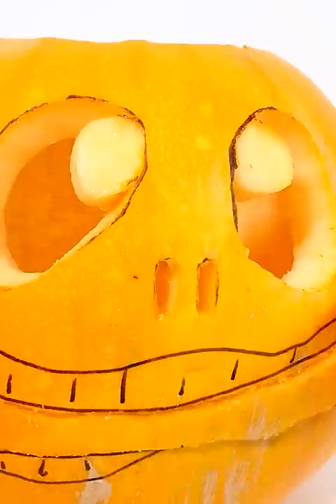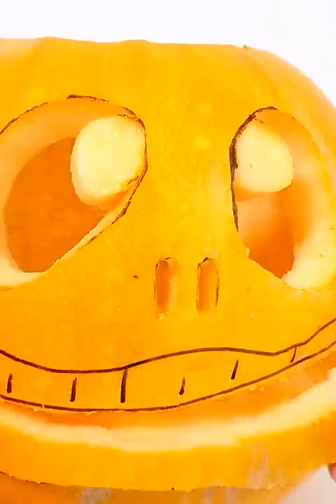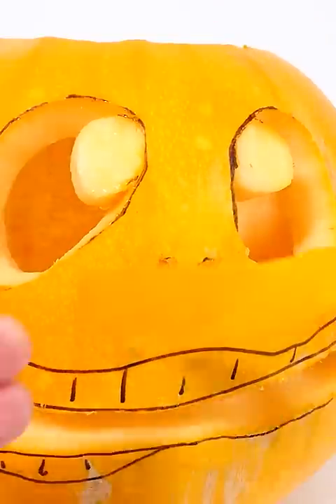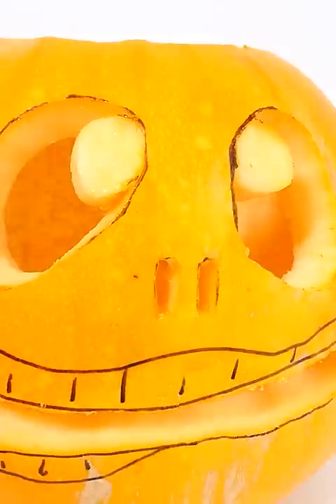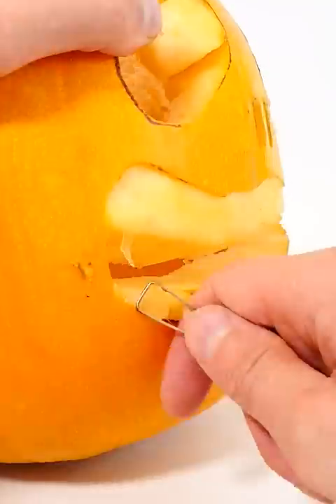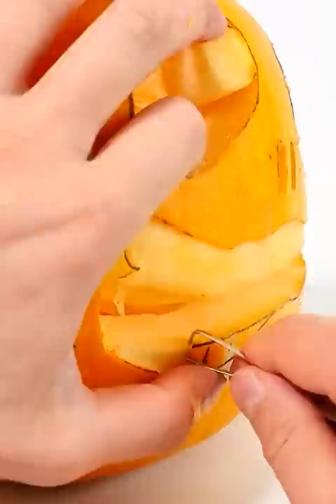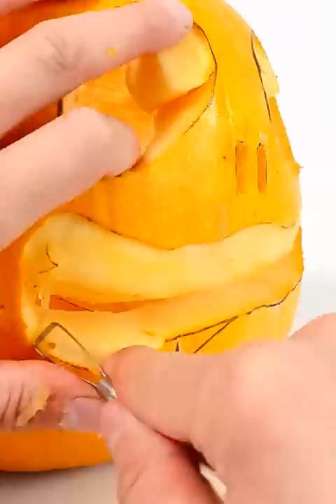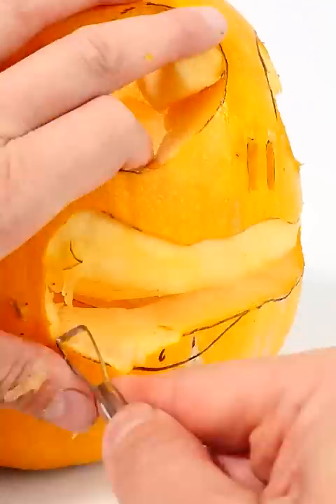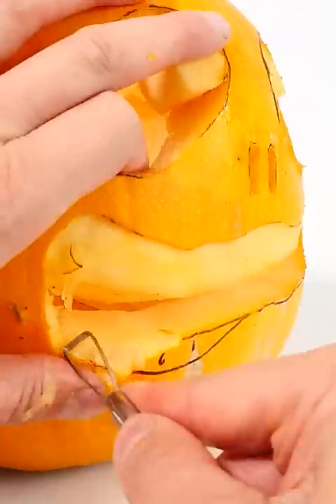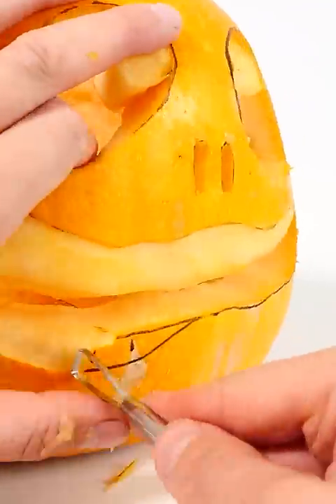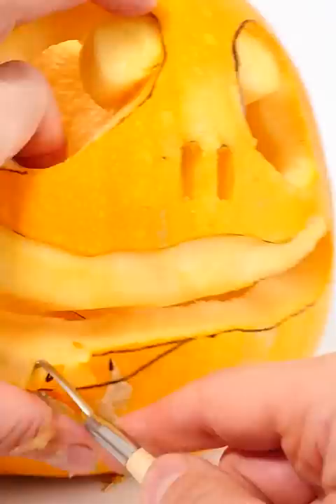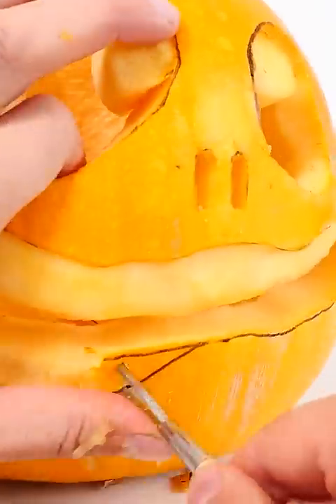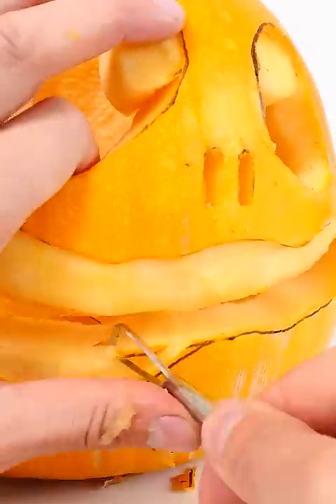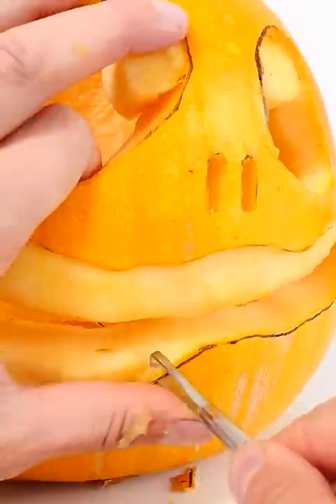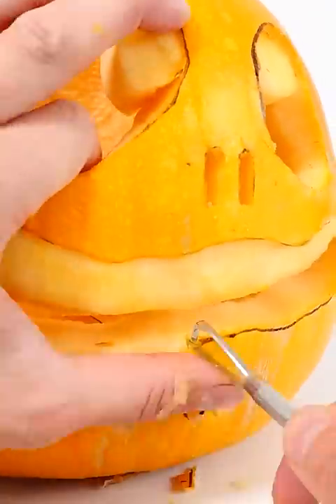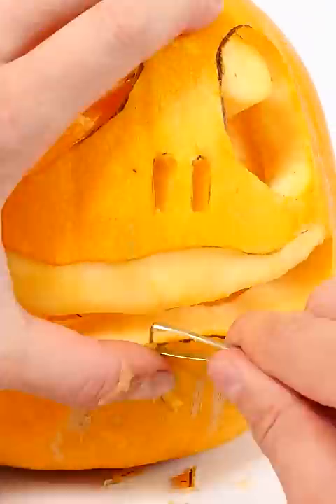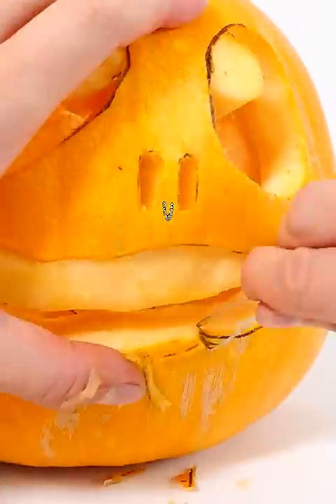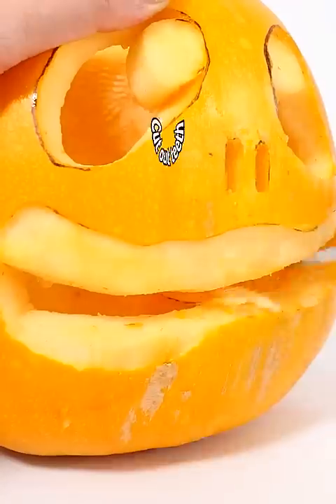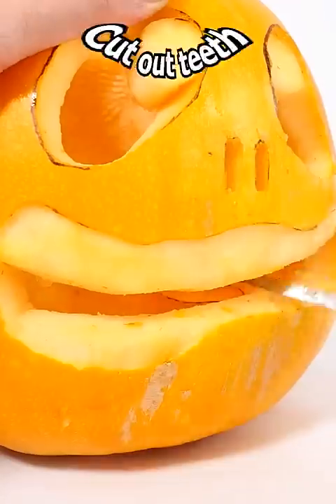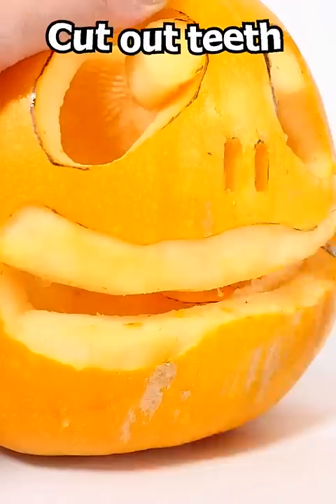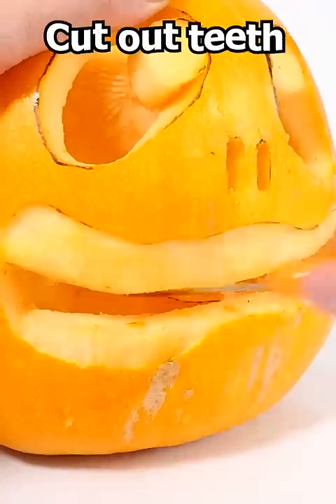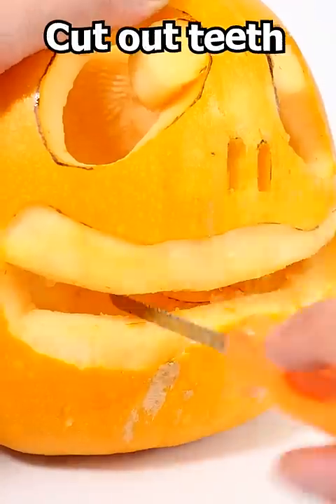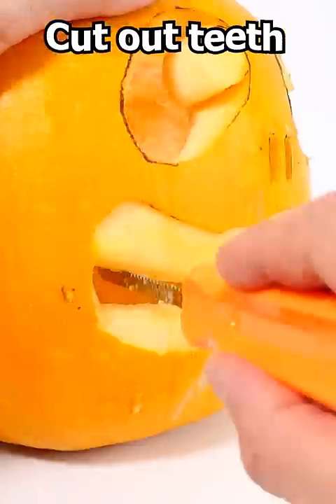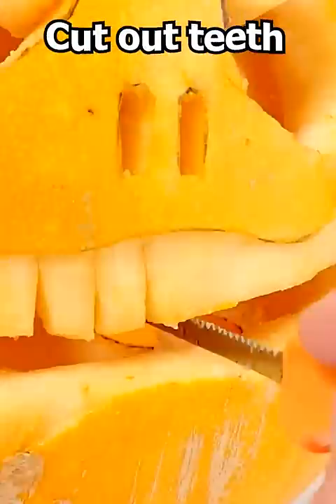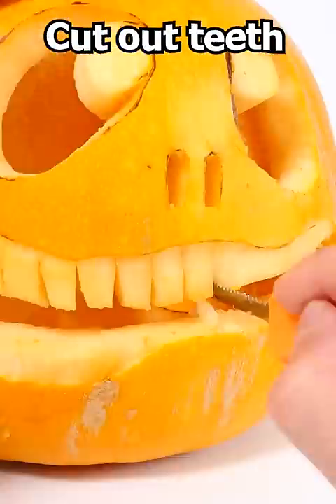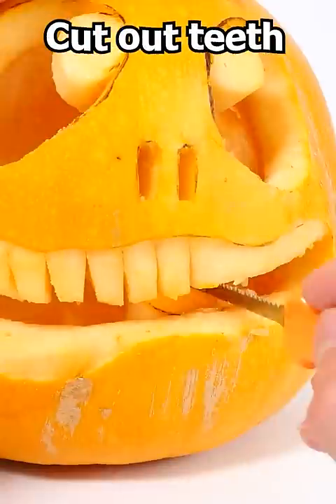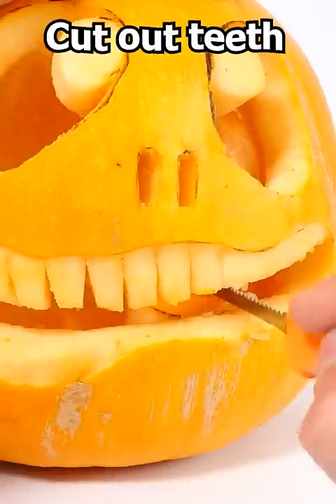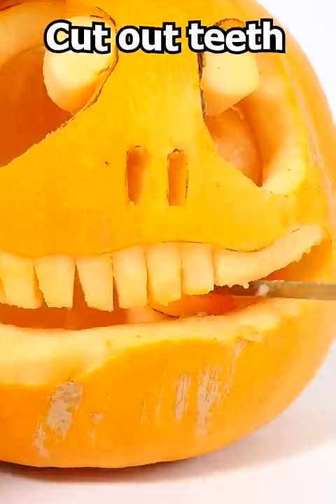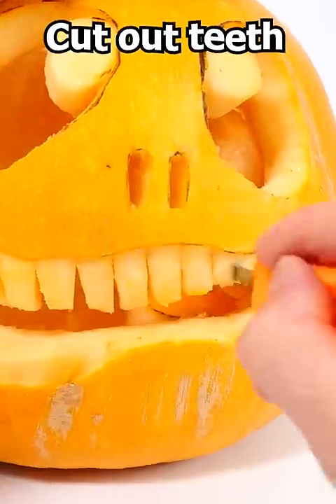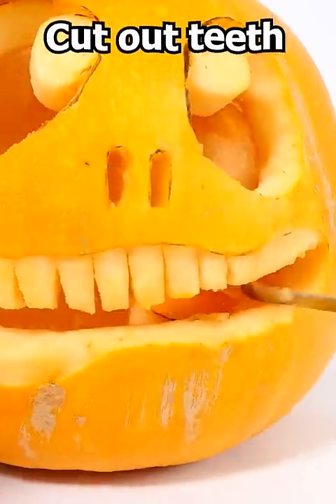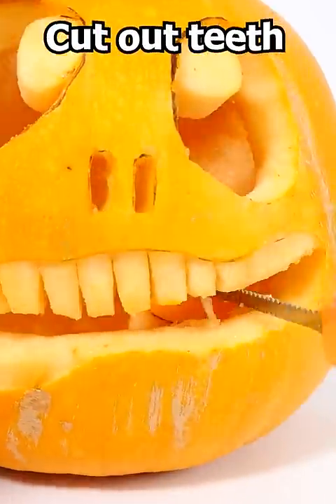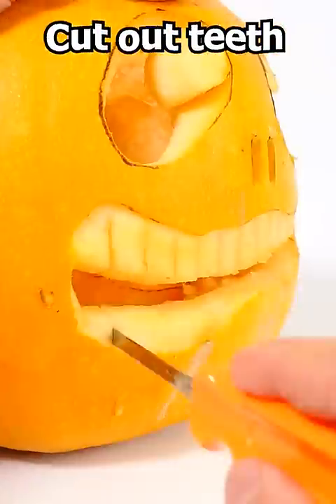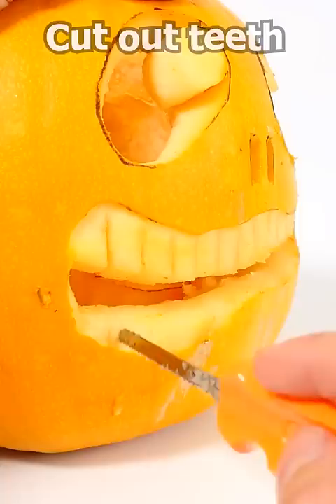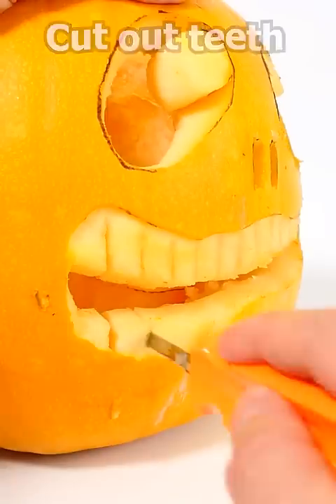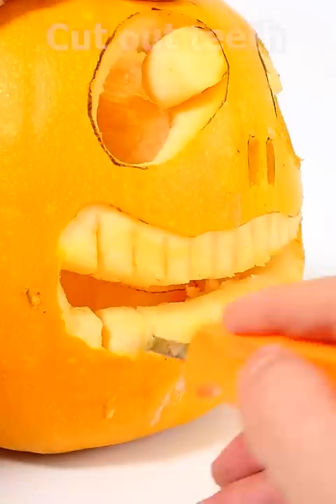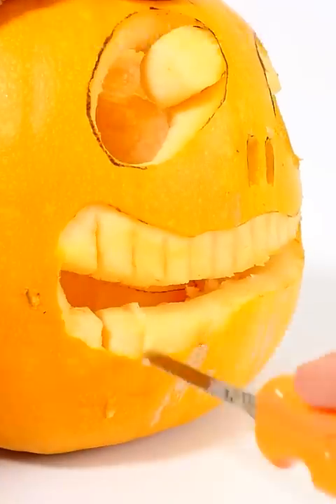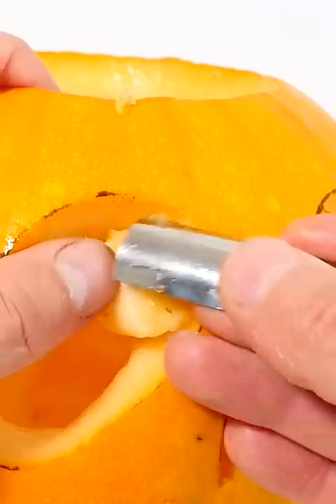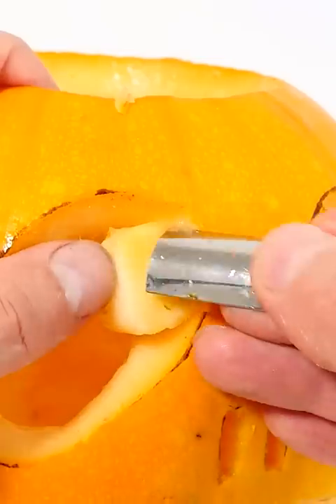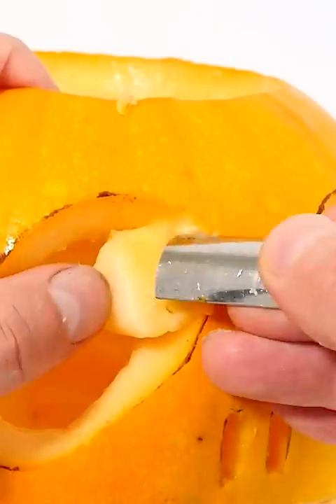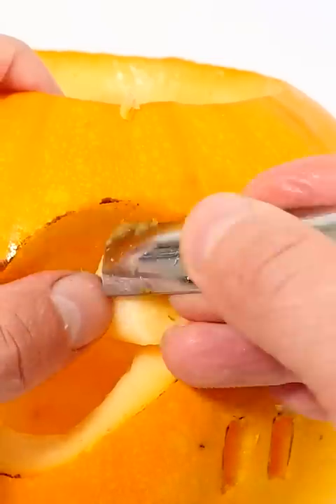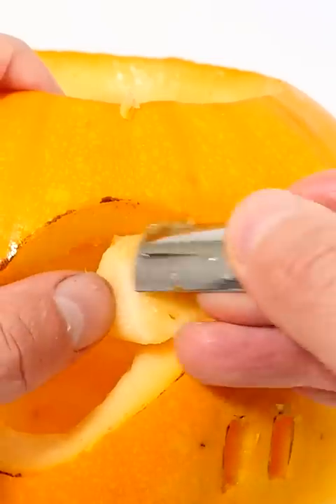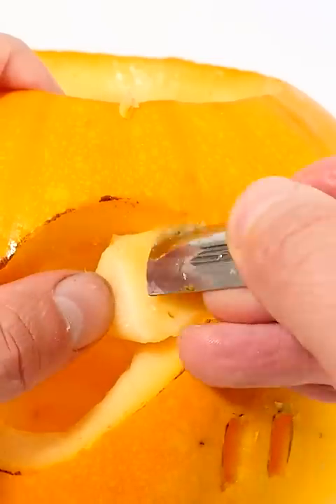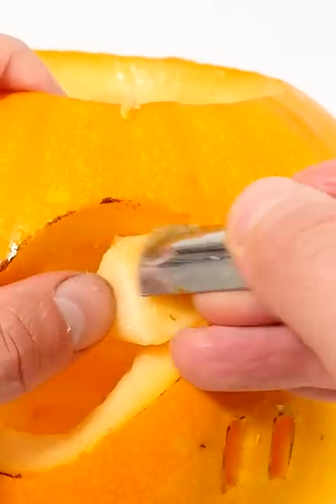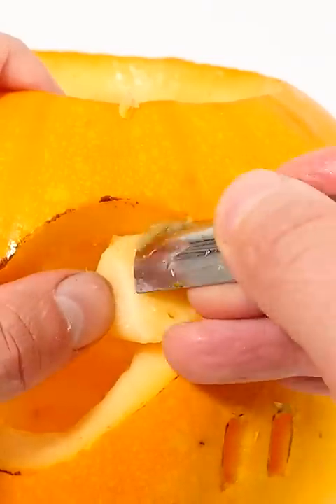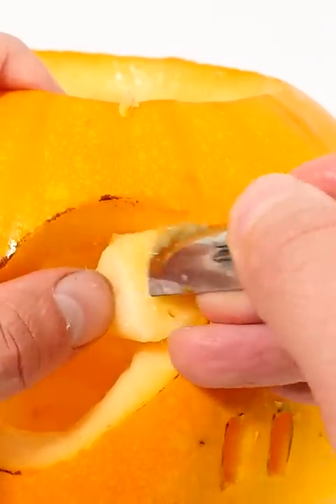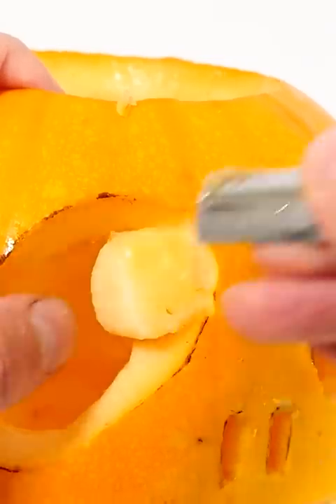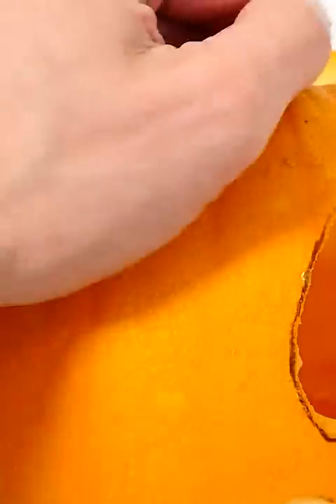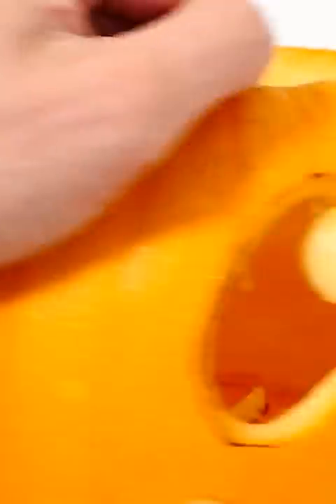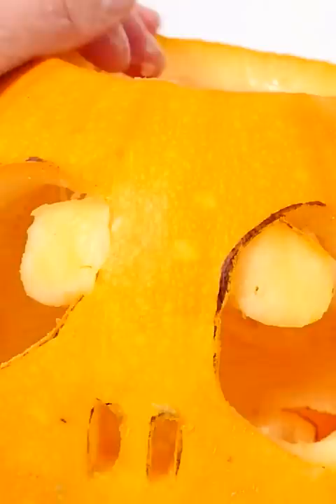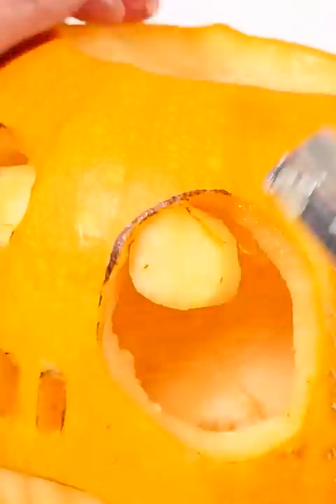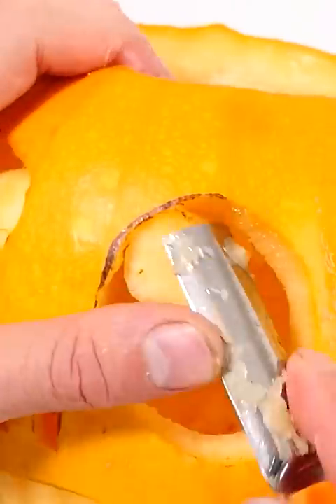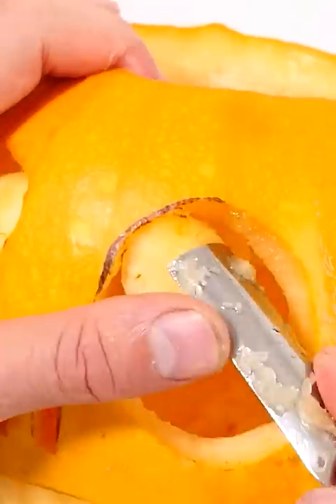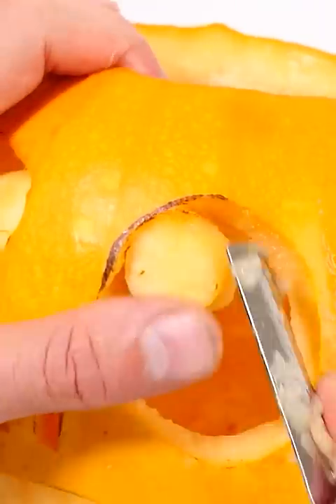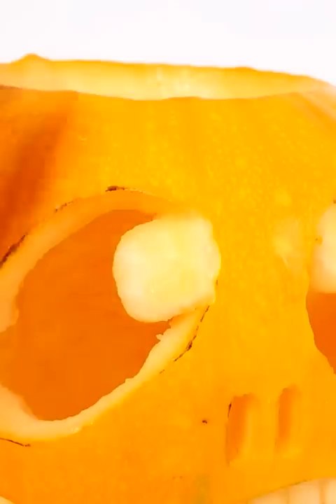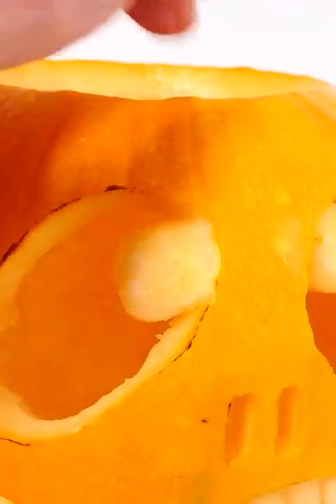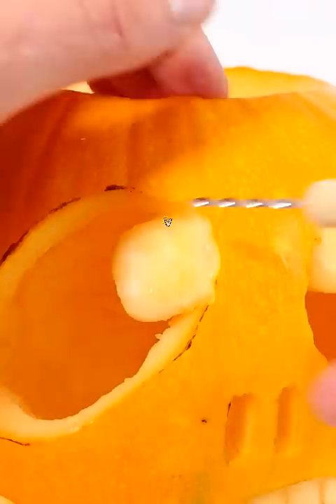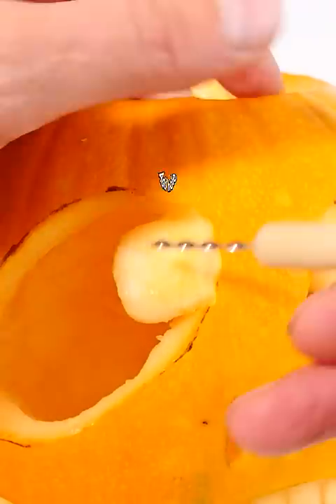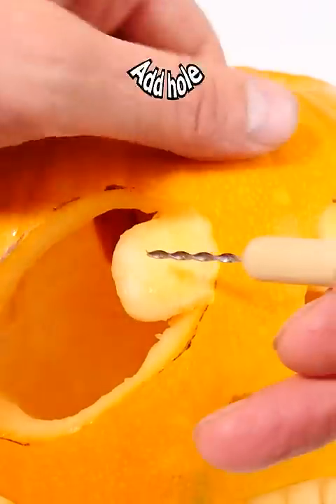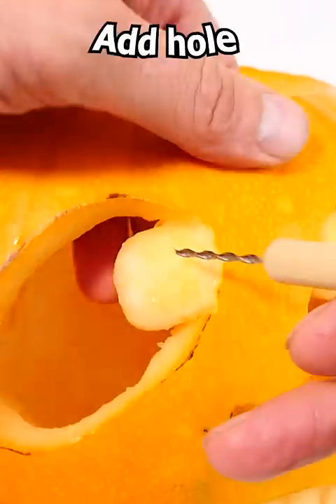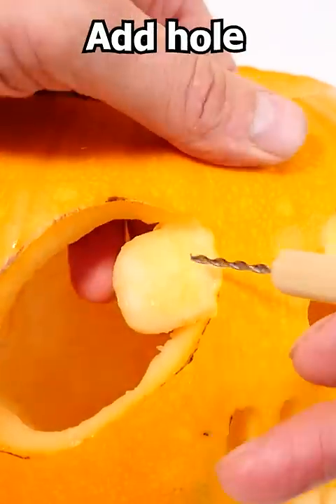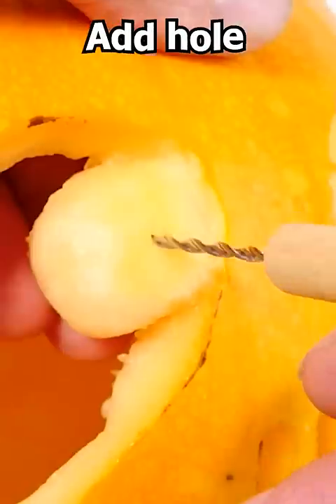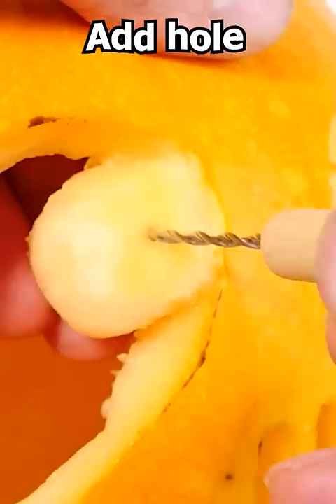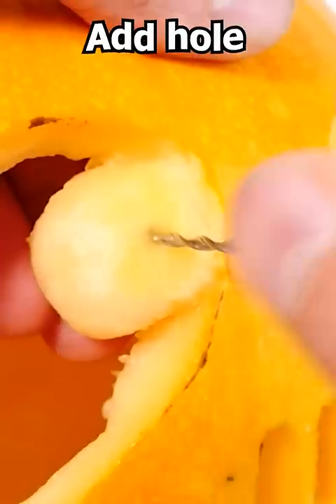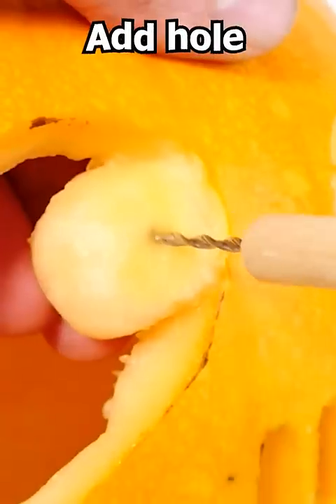Next, remove the skin in front of the teeth and cut out individual teeth. You can shape the eye a little bit rounder here and drill a little hole through the middle.